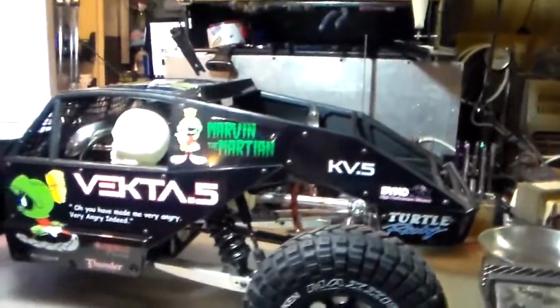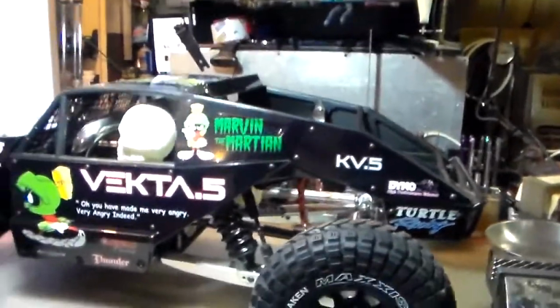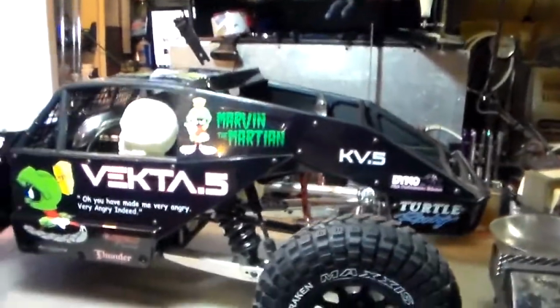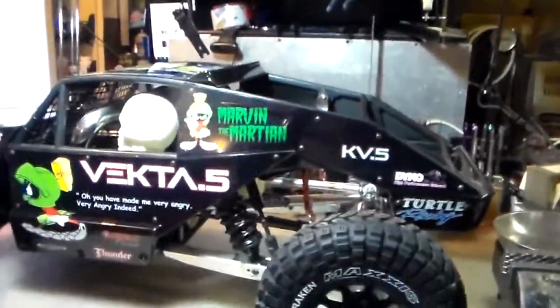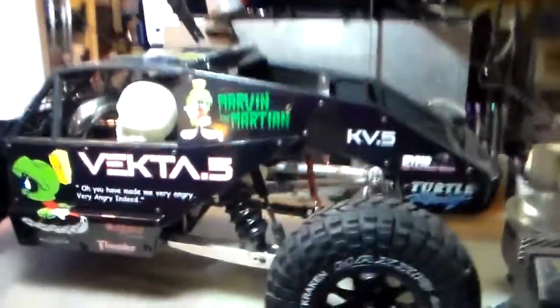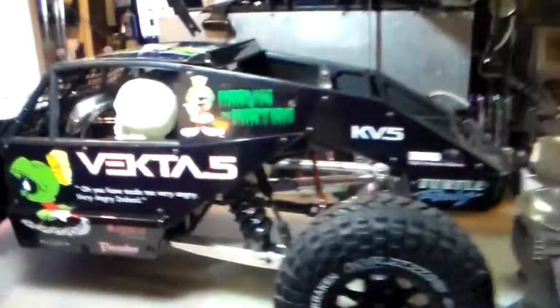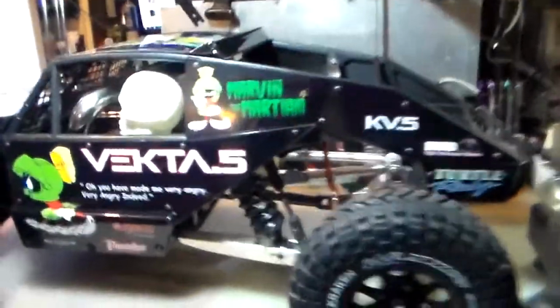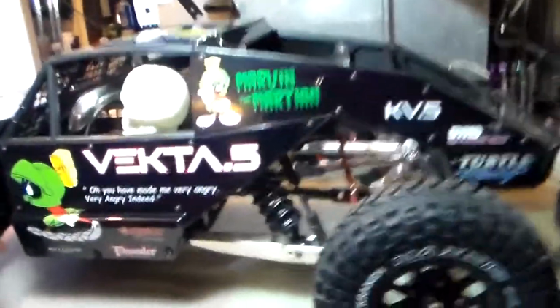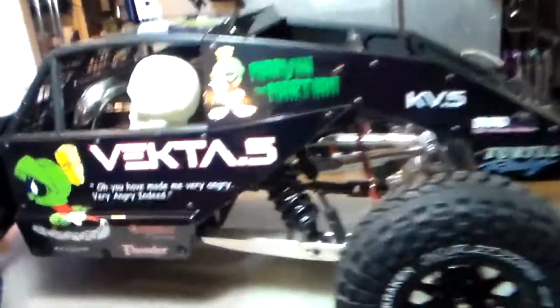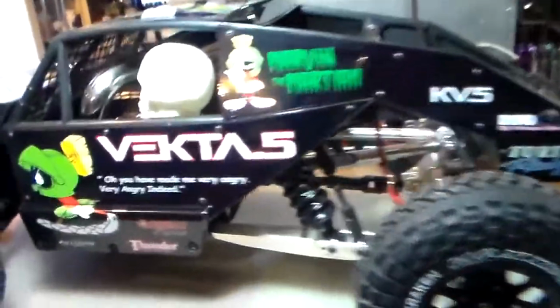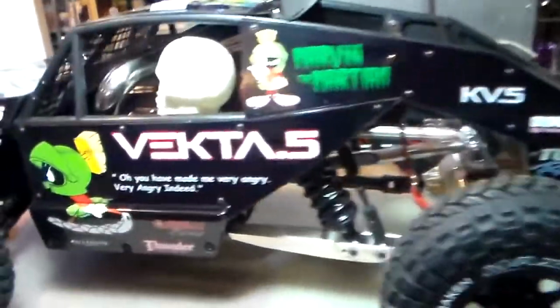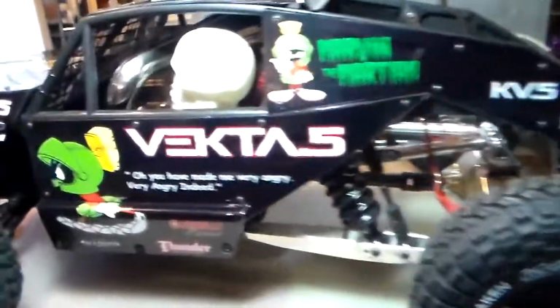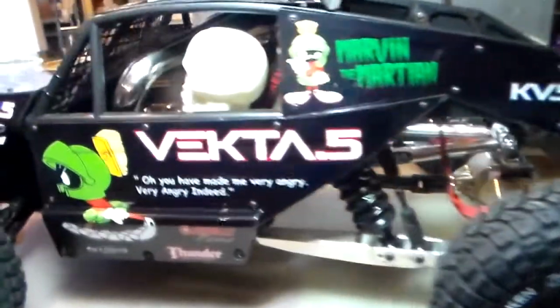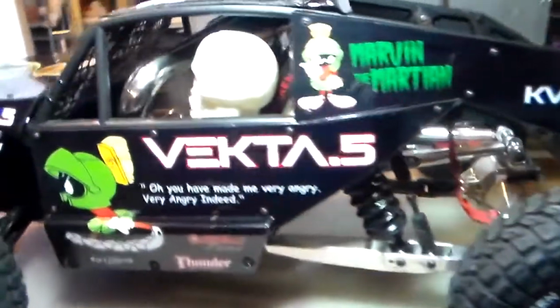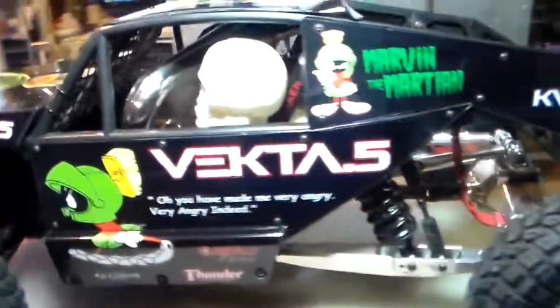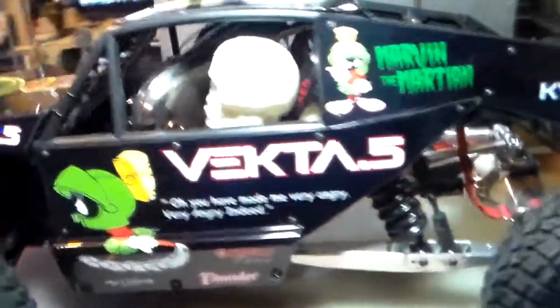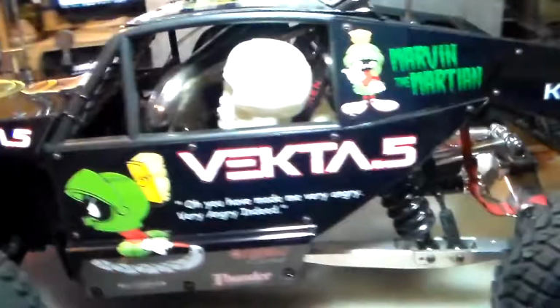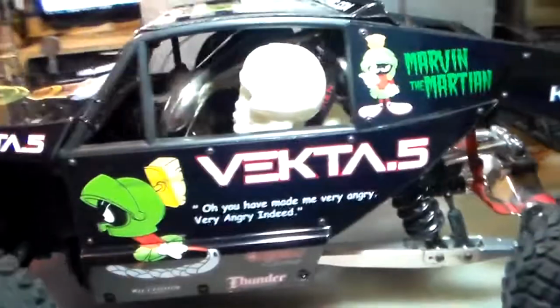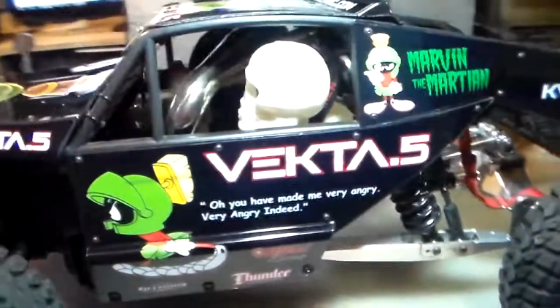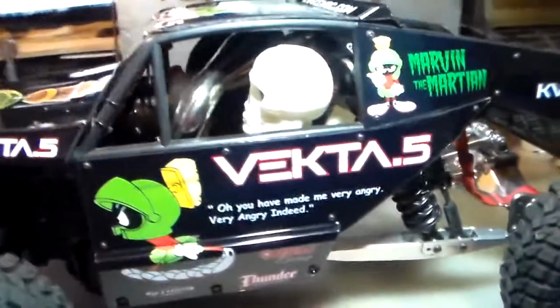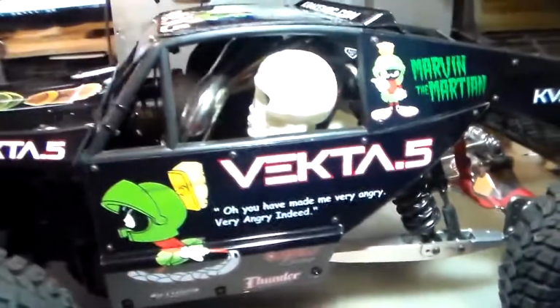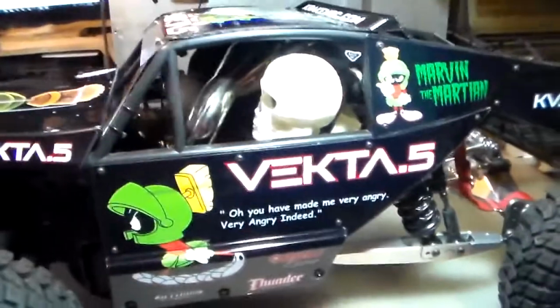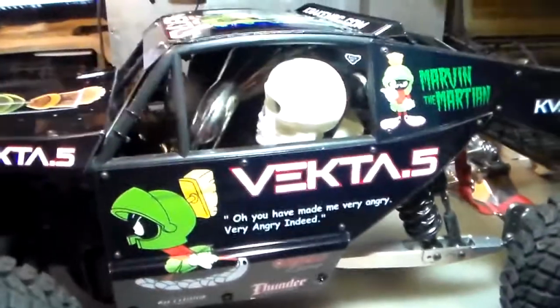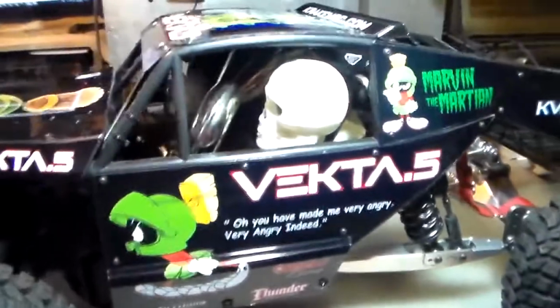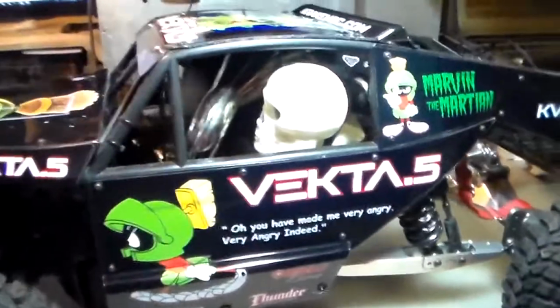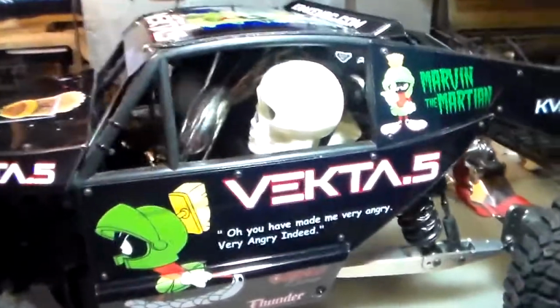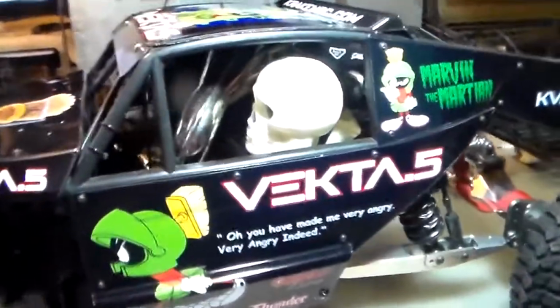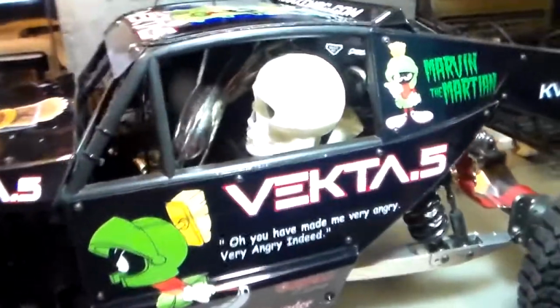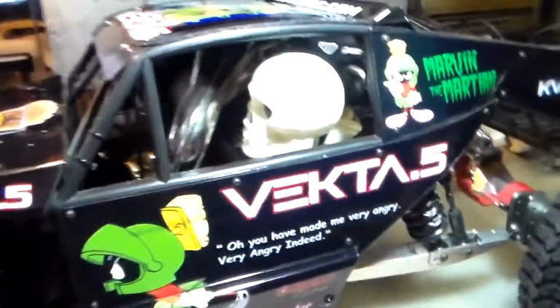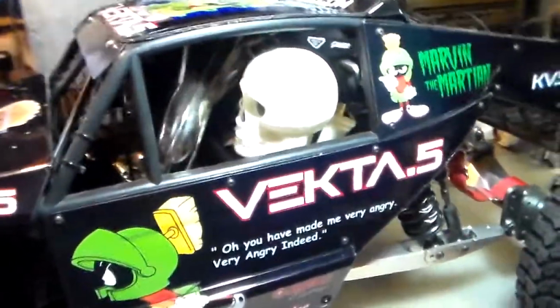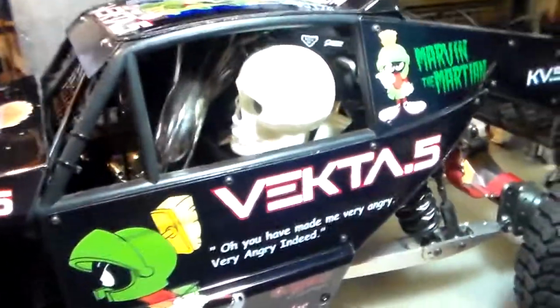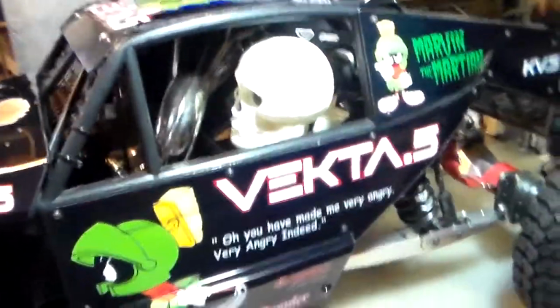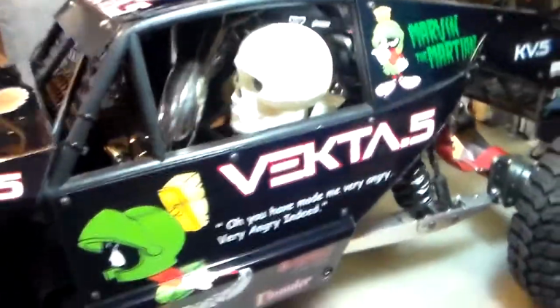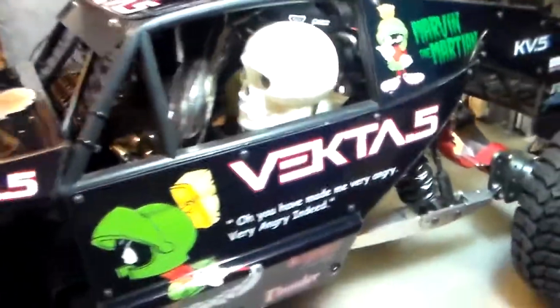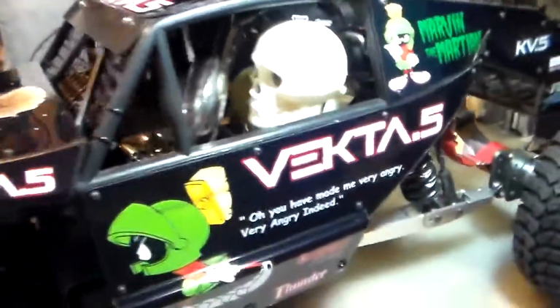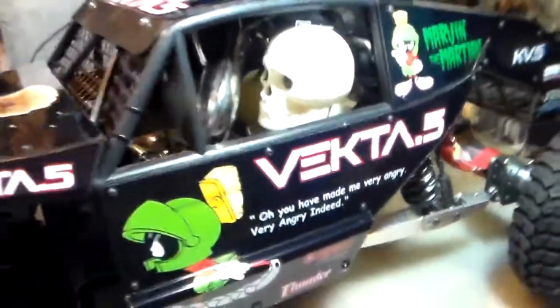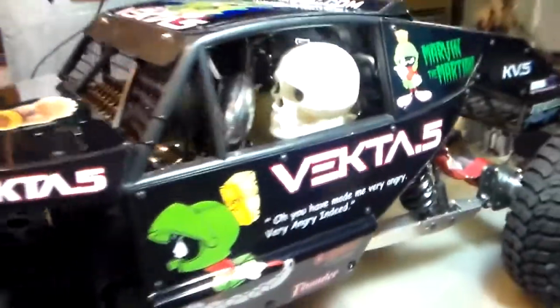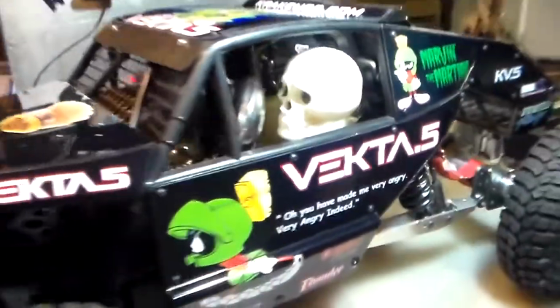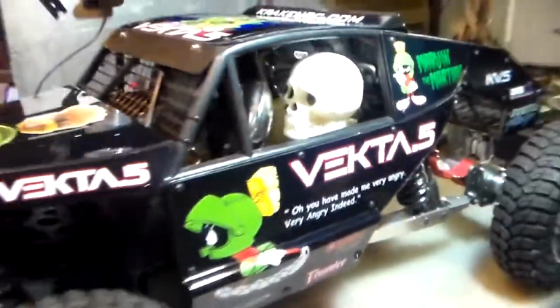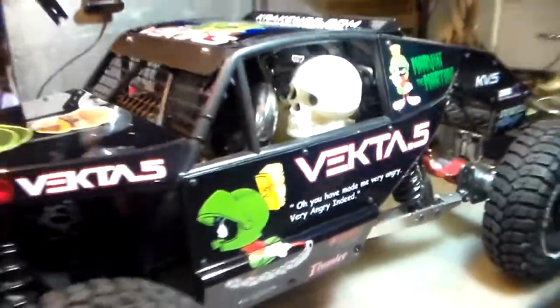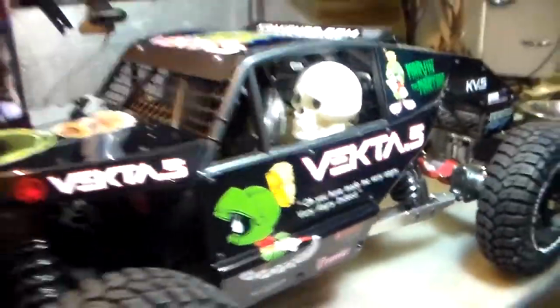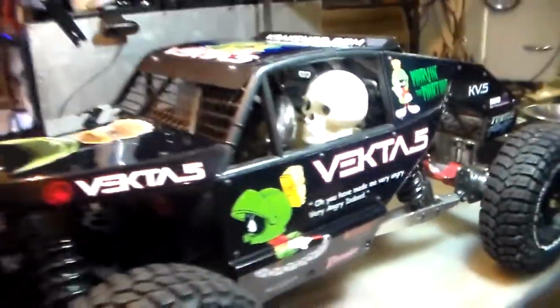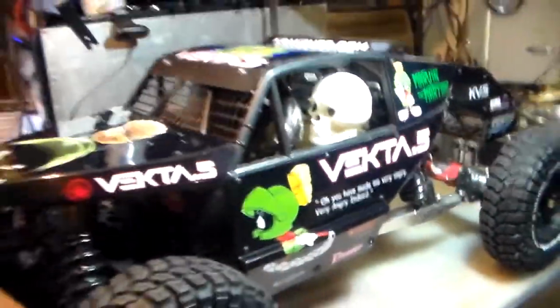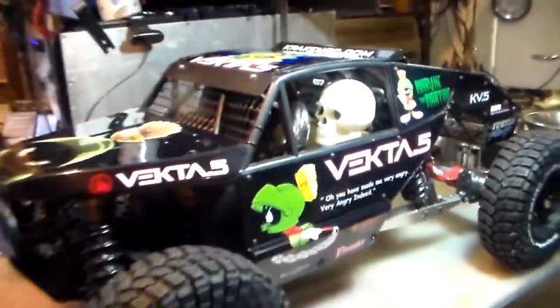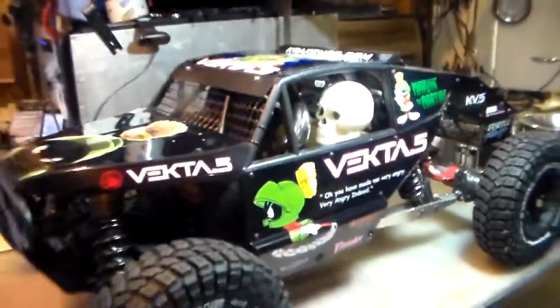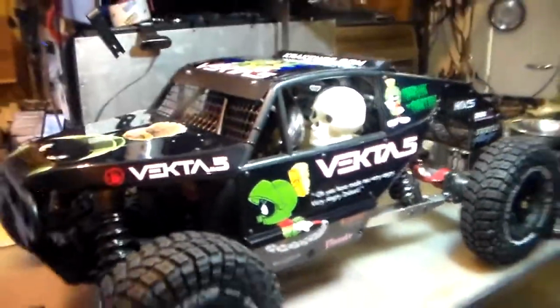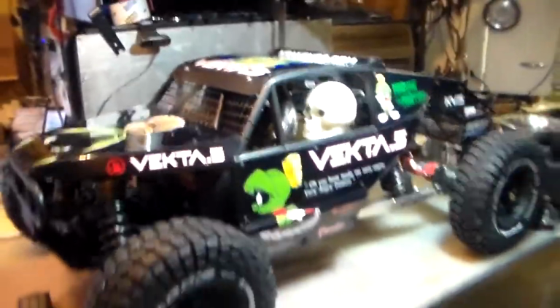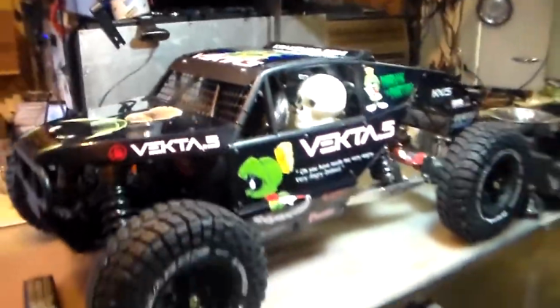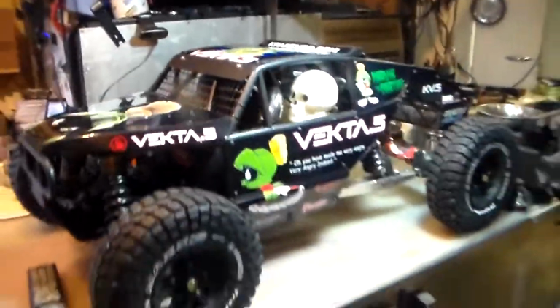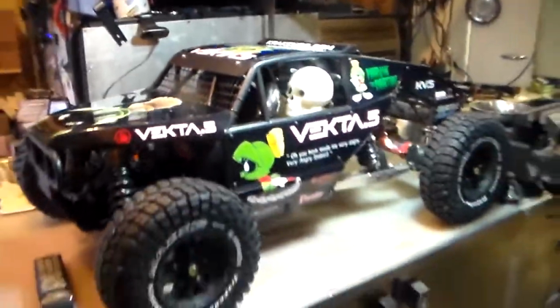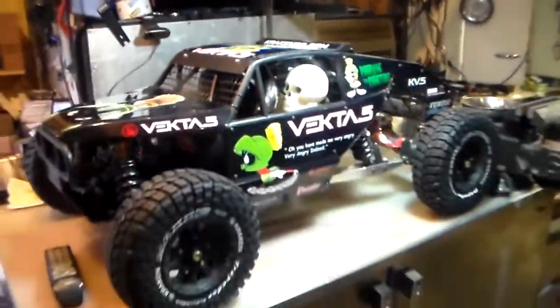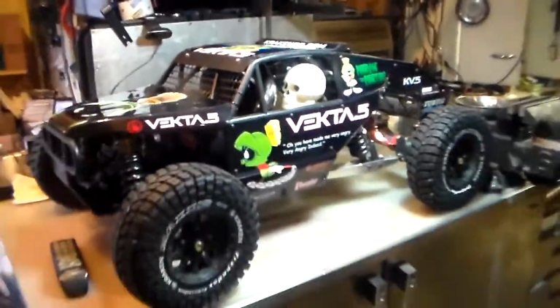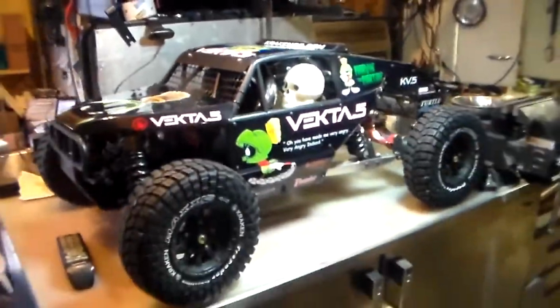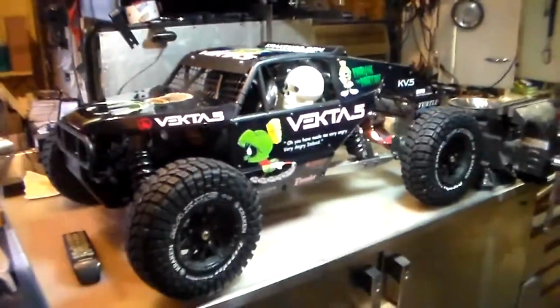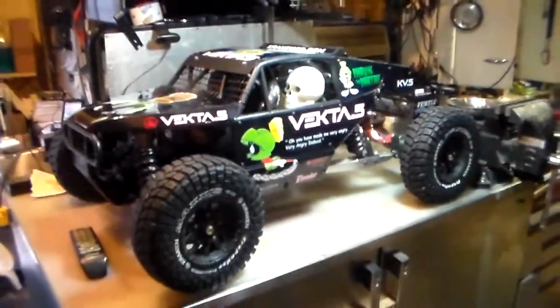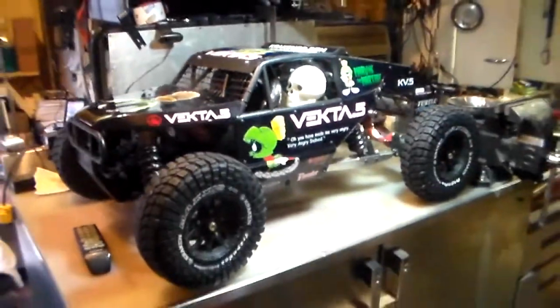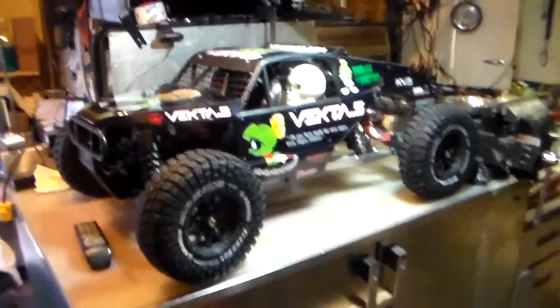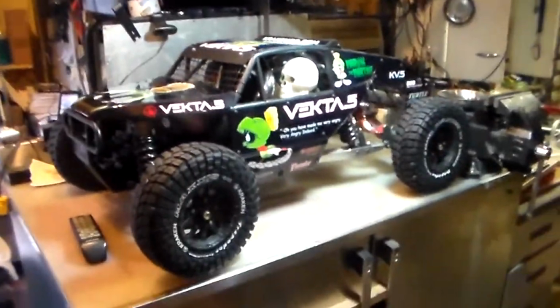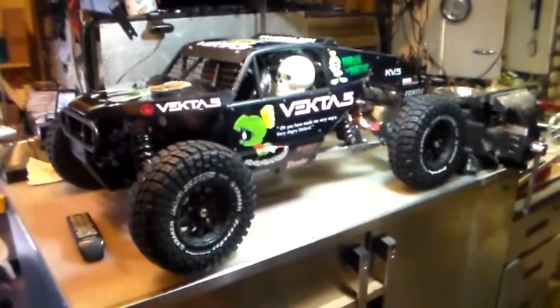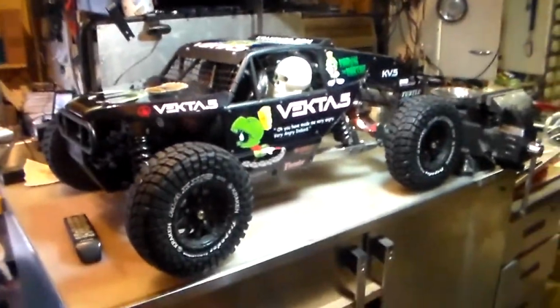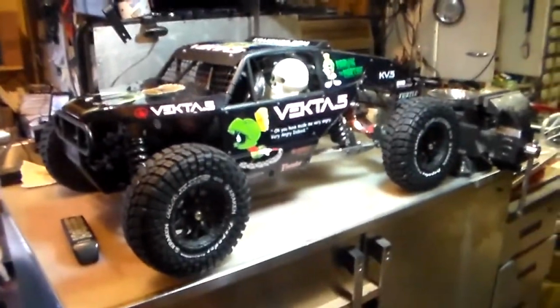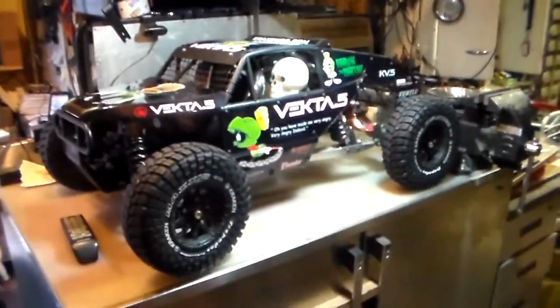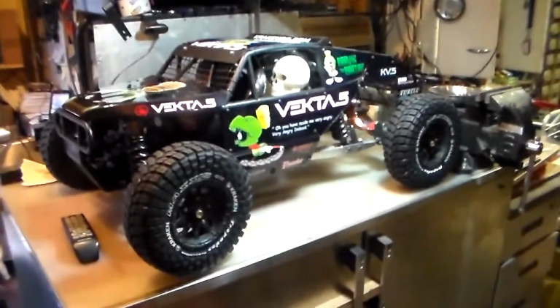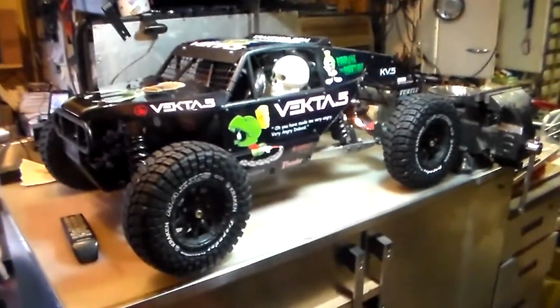Yeah, I've got my skeleton head driver. We're gonna be ready to rock!